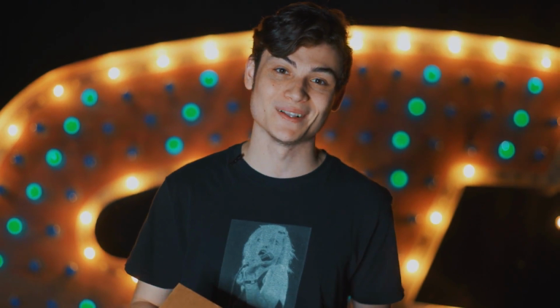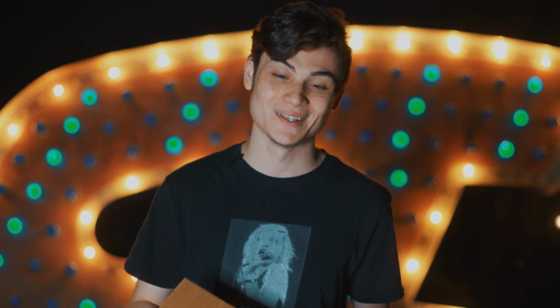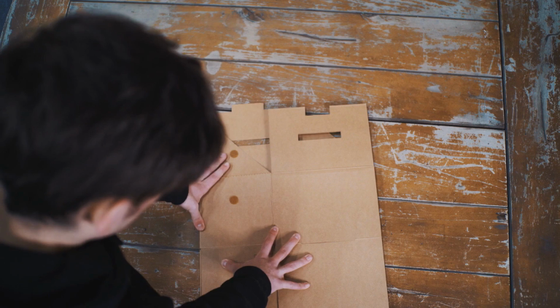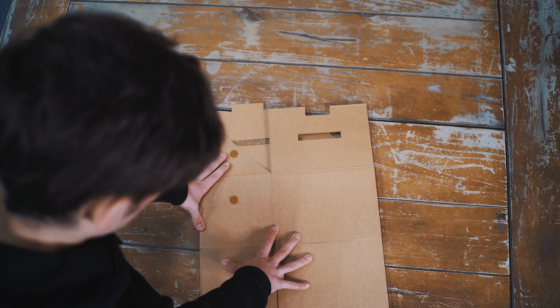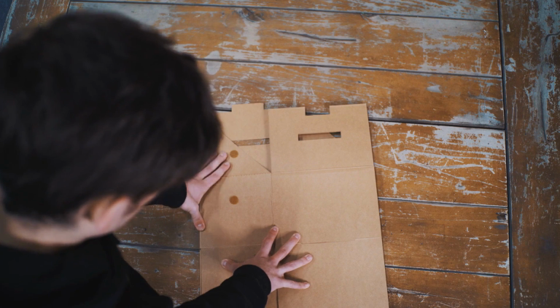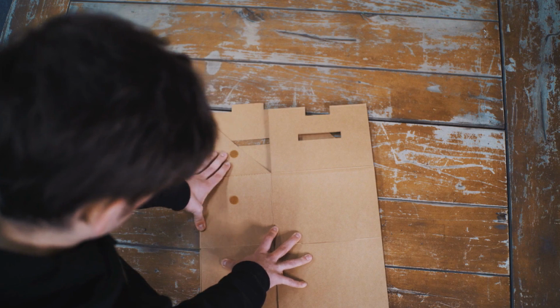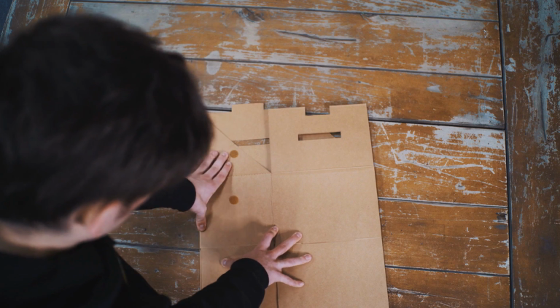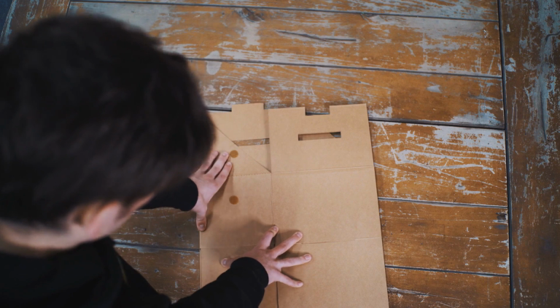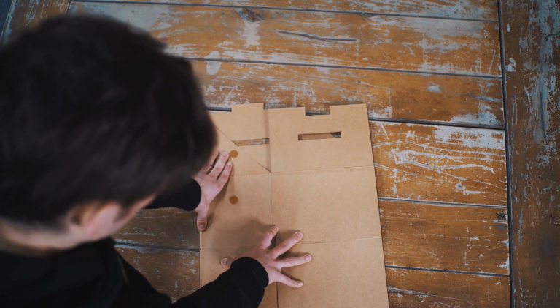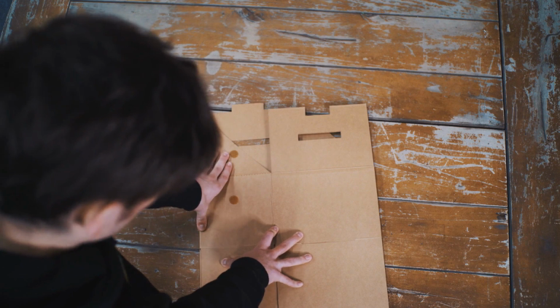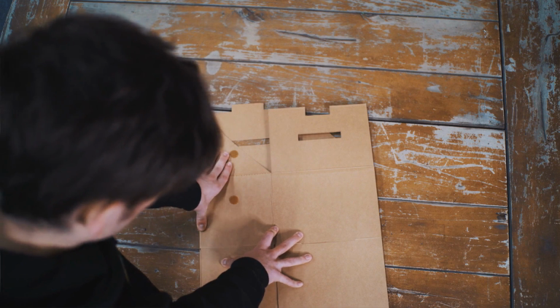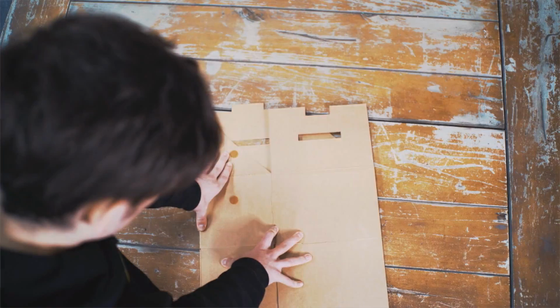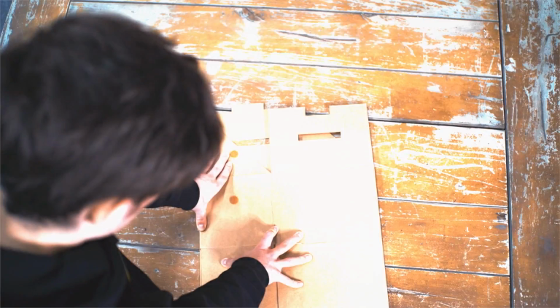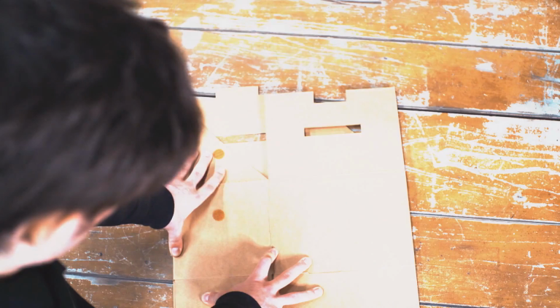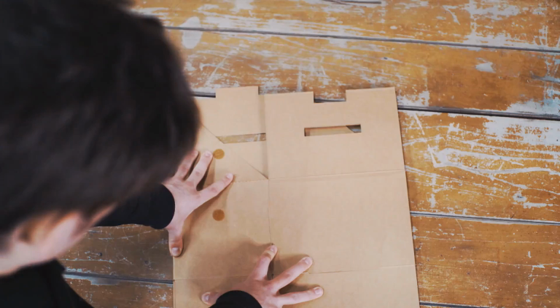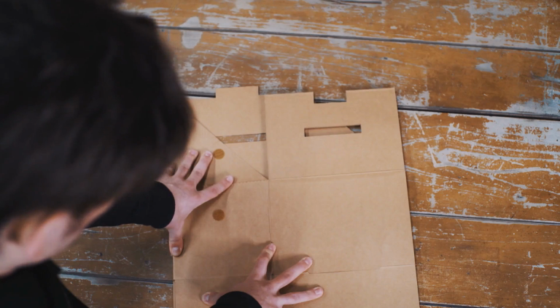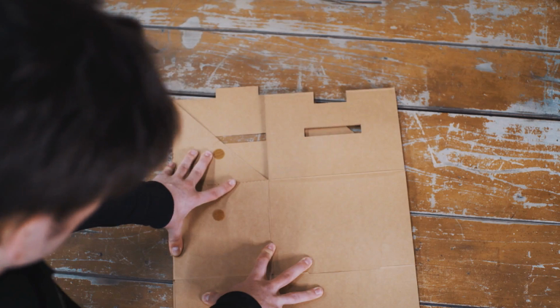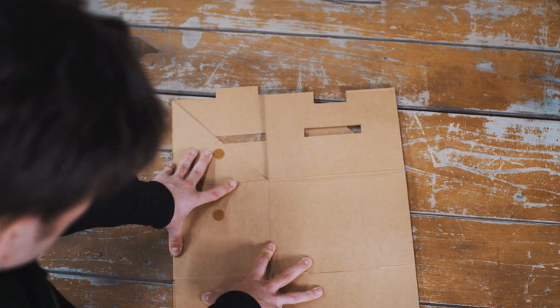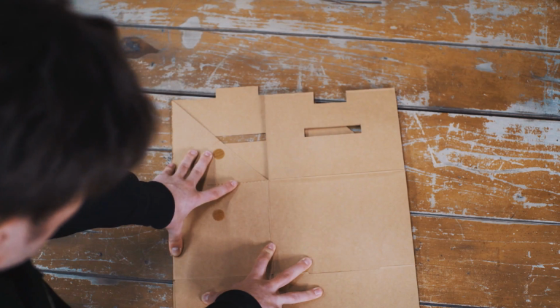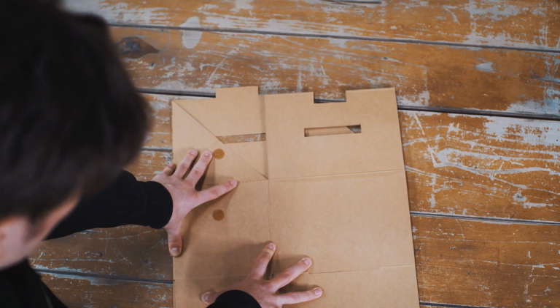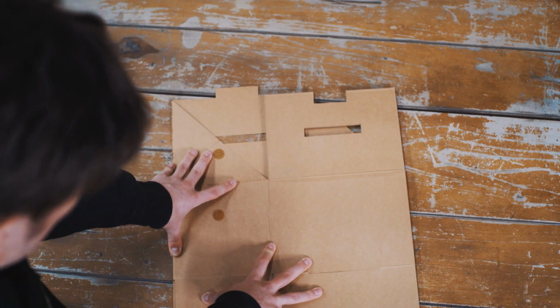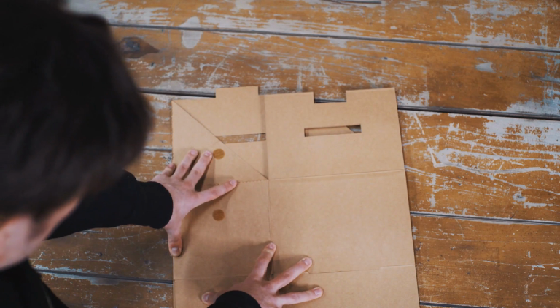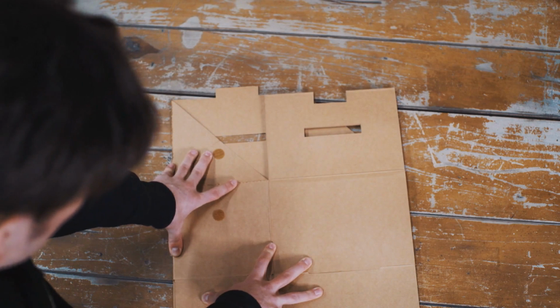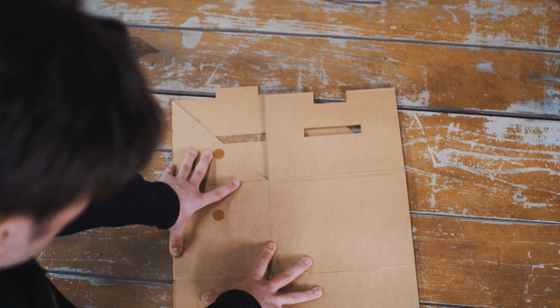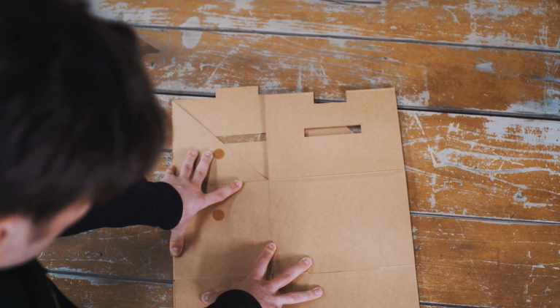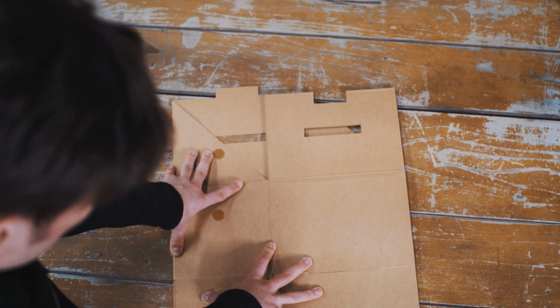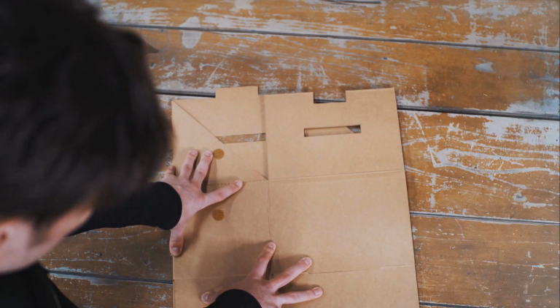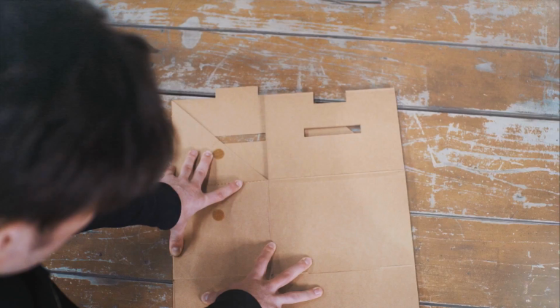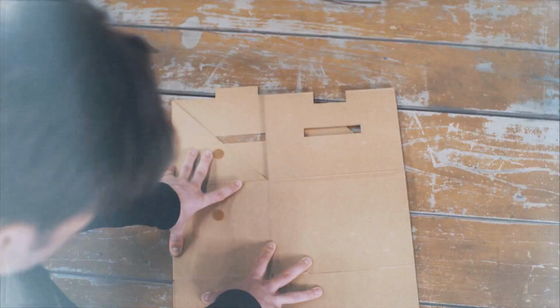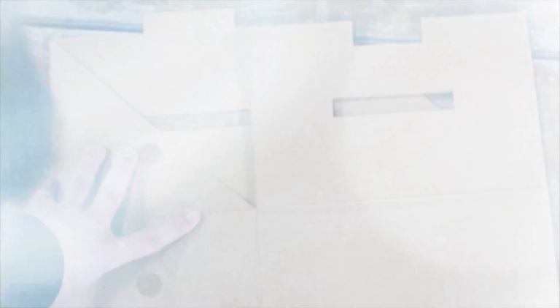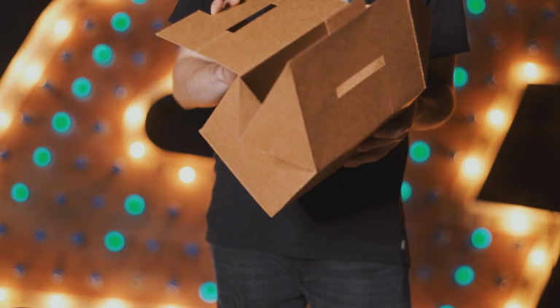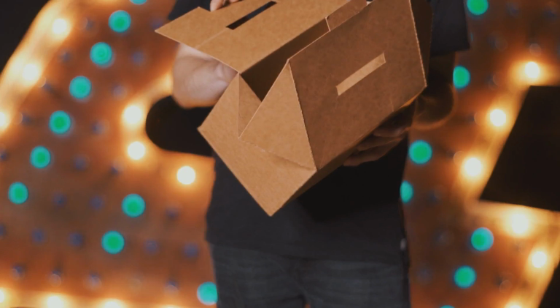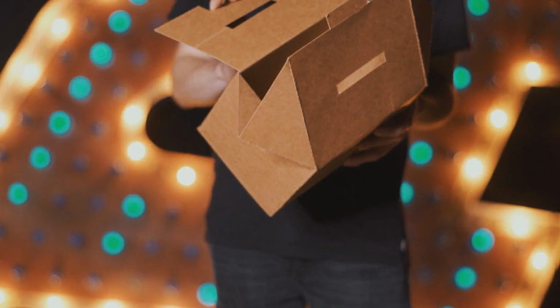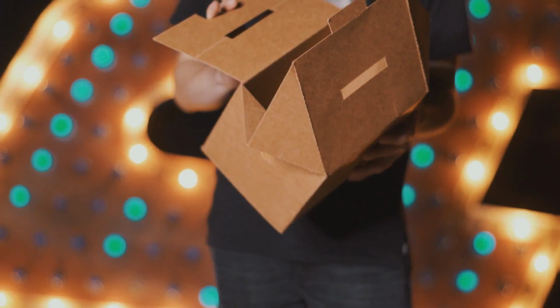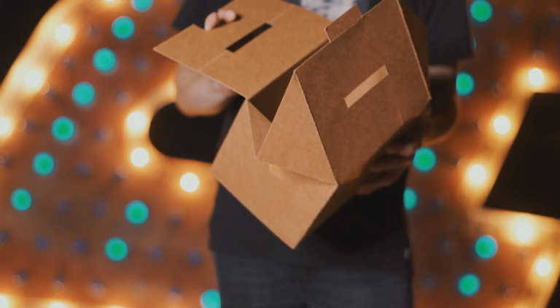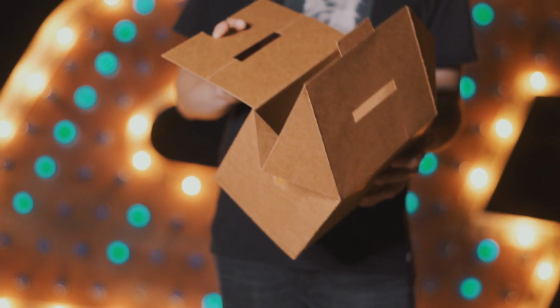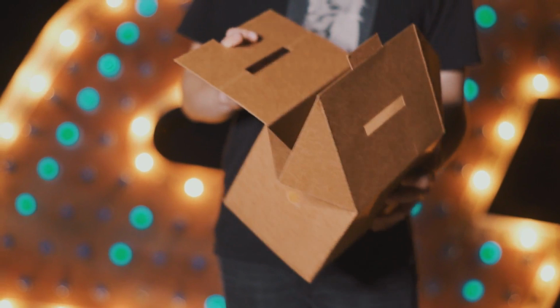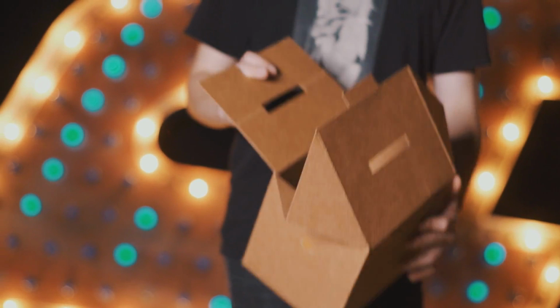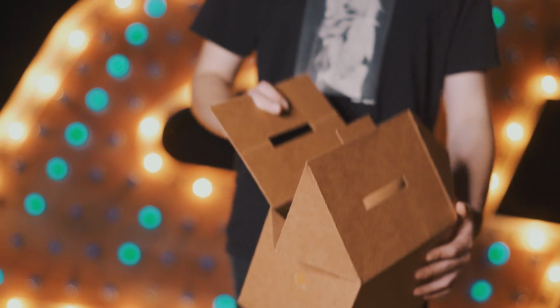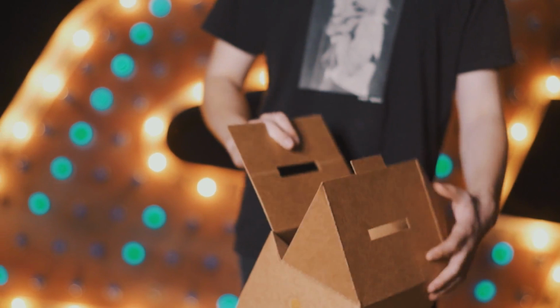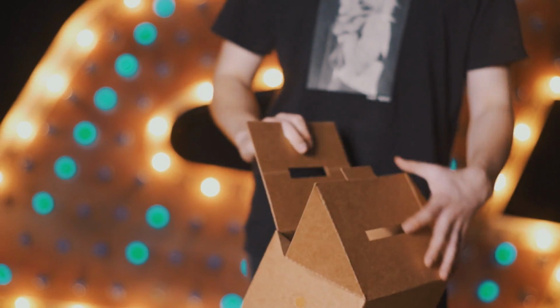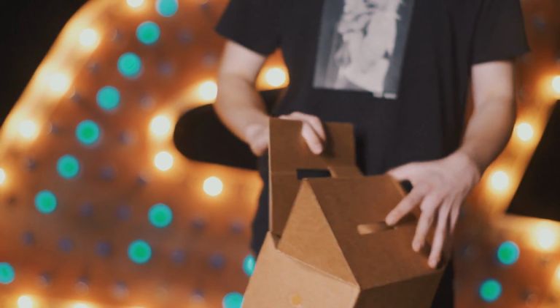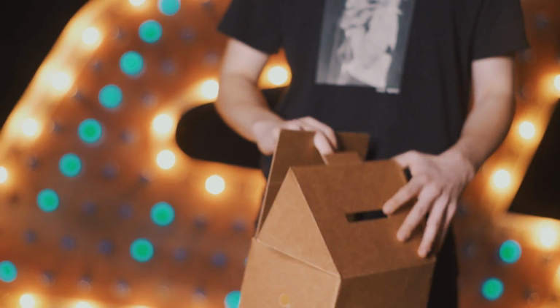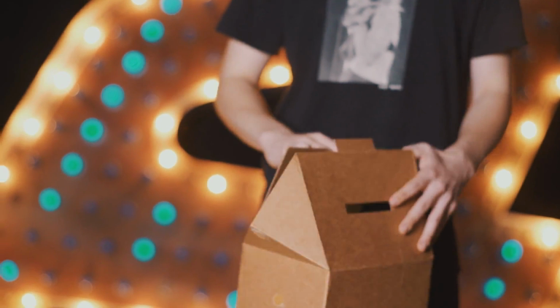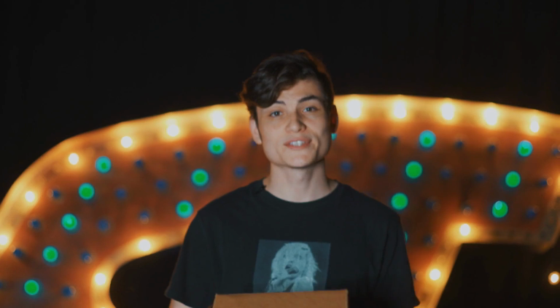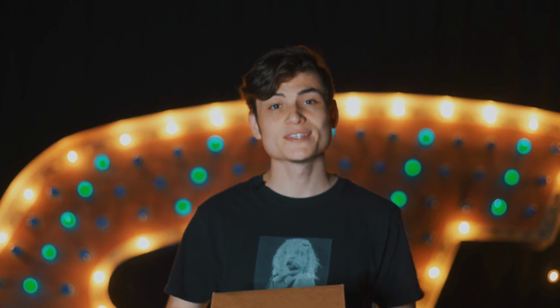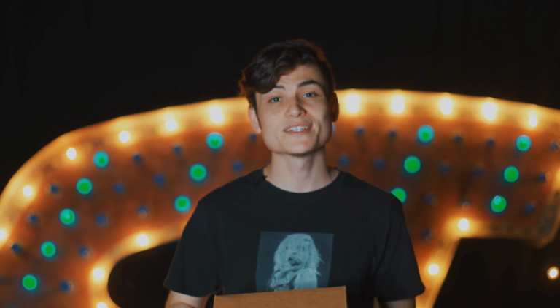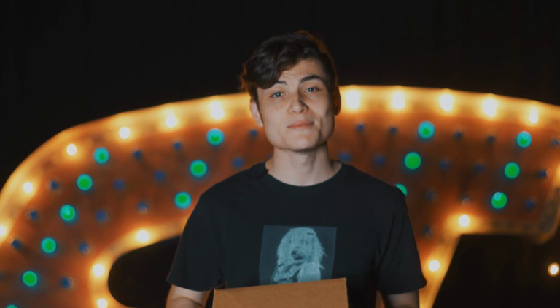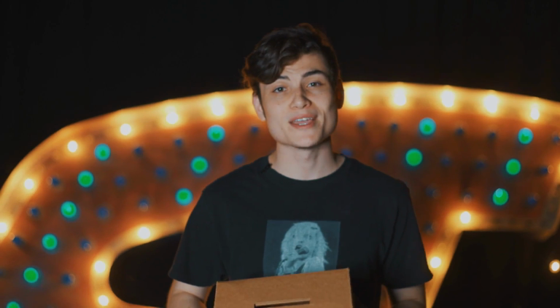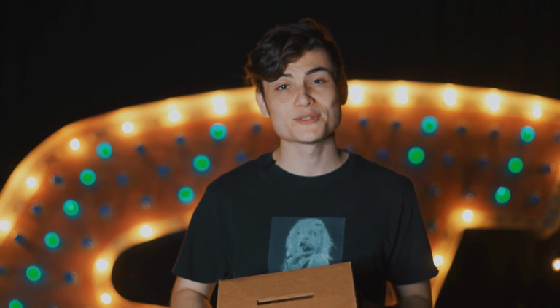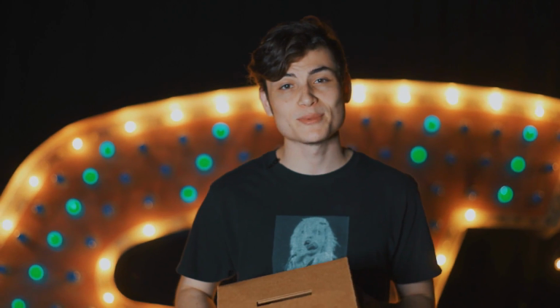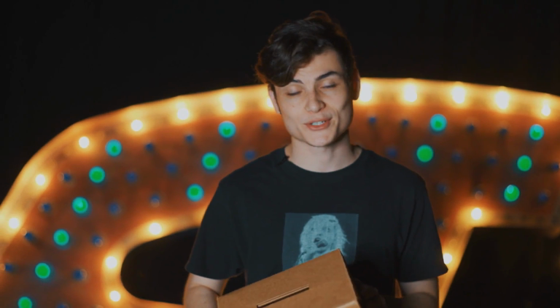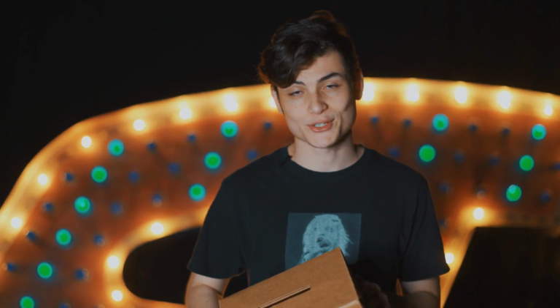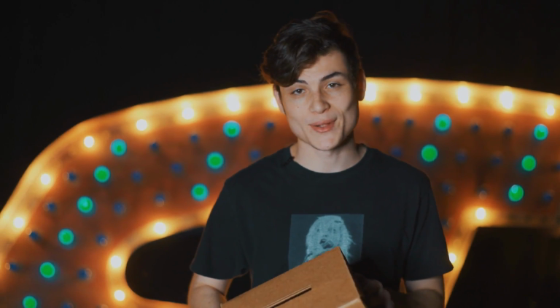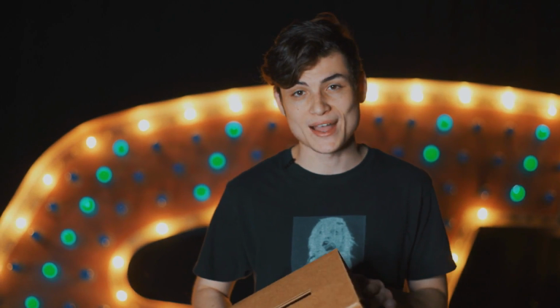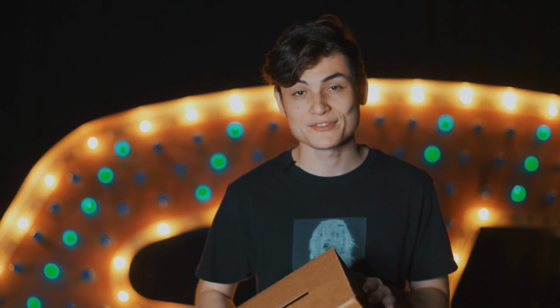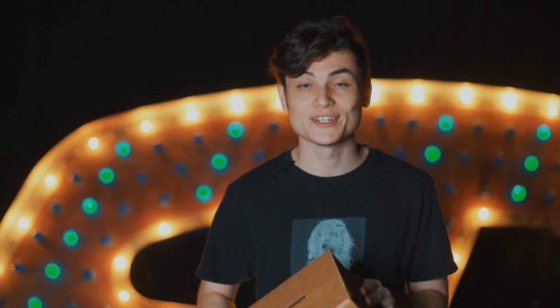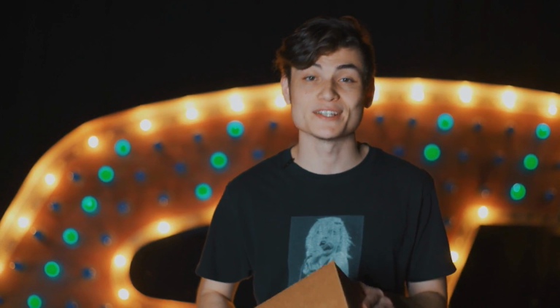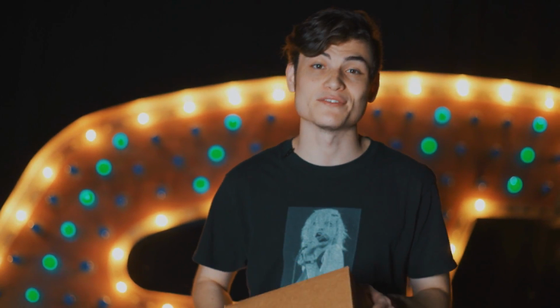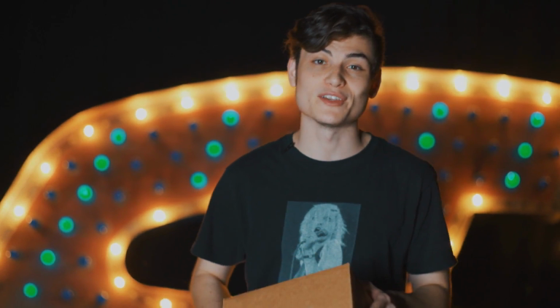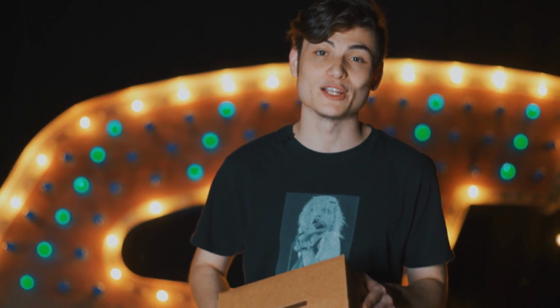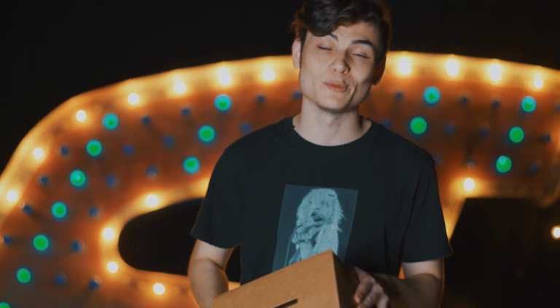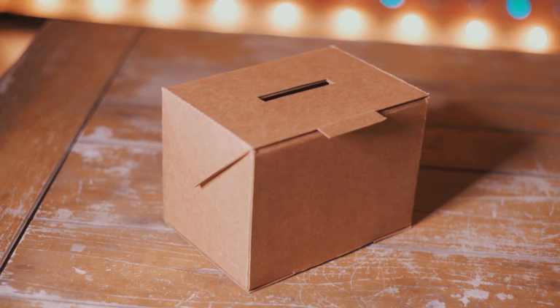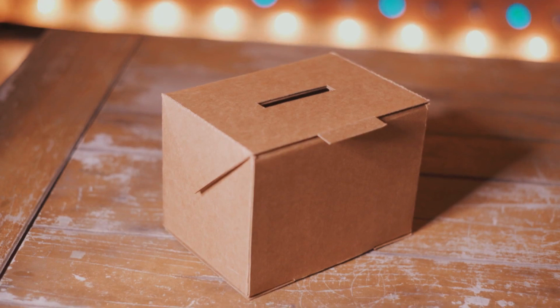It even packs flat and comes in a custom envelope for maximum portability. This is the Amaze Box Craft and it's available now.